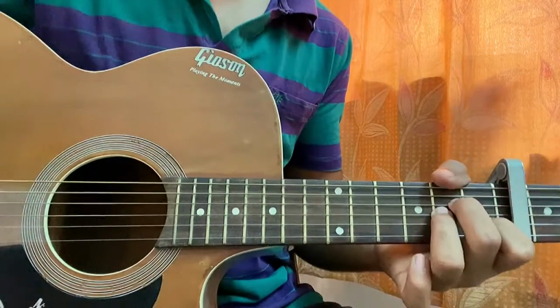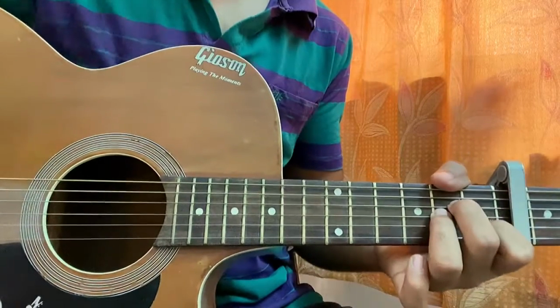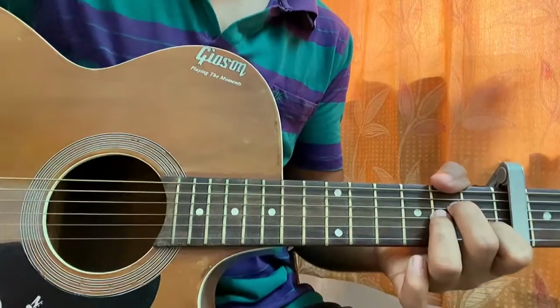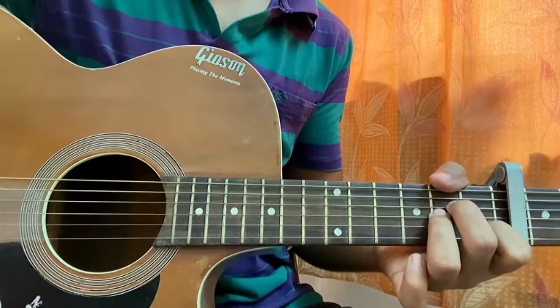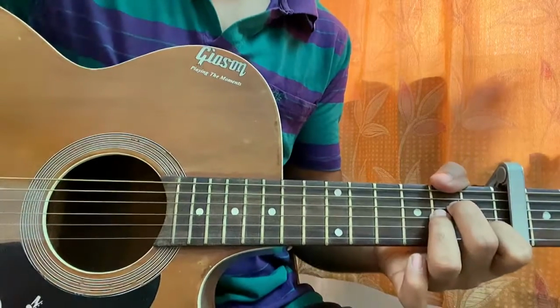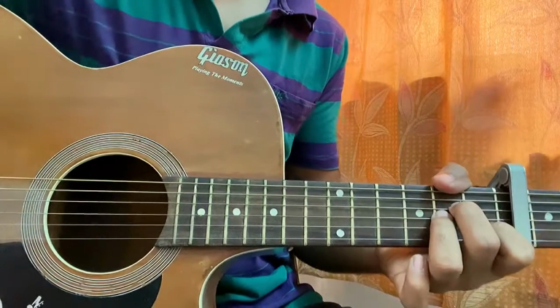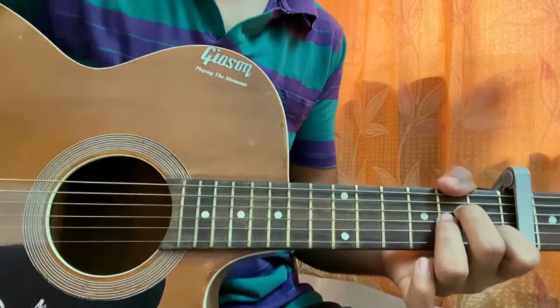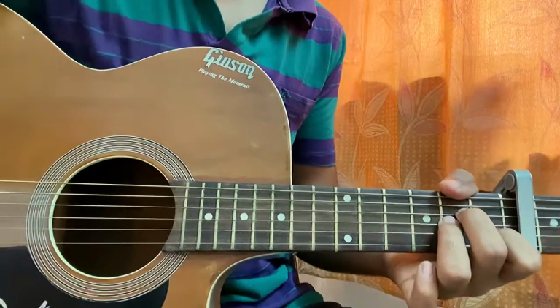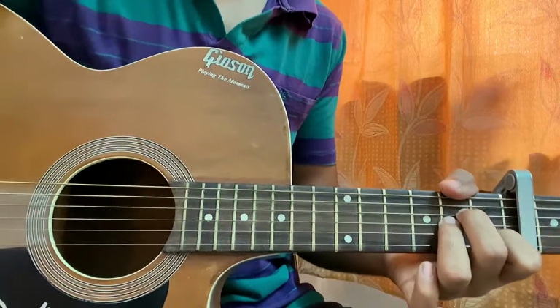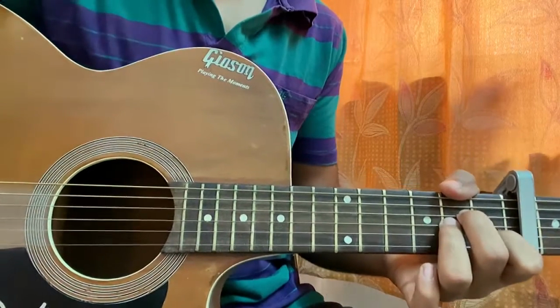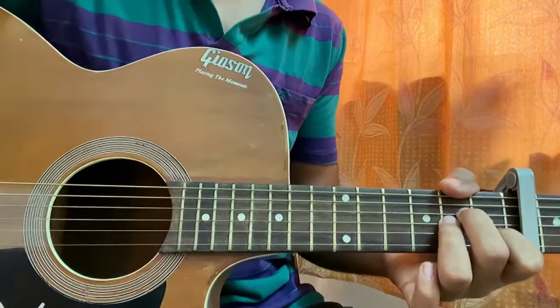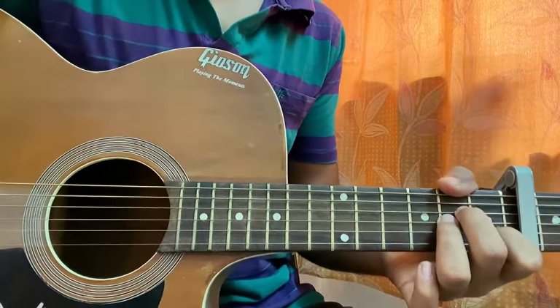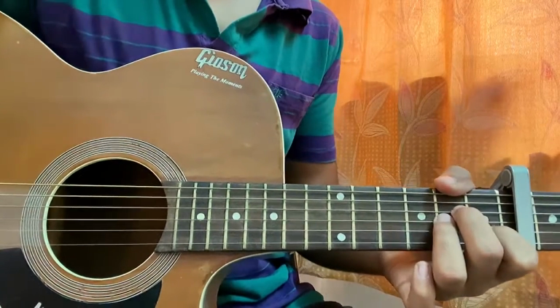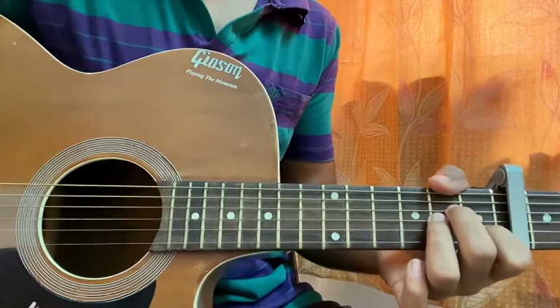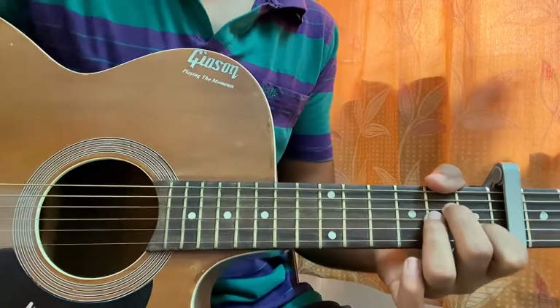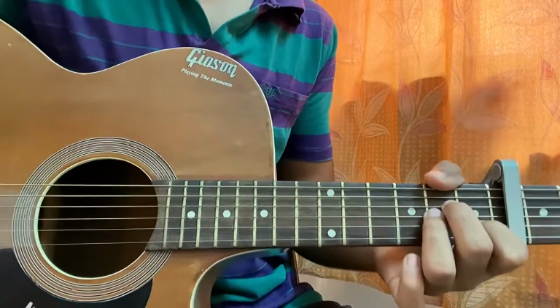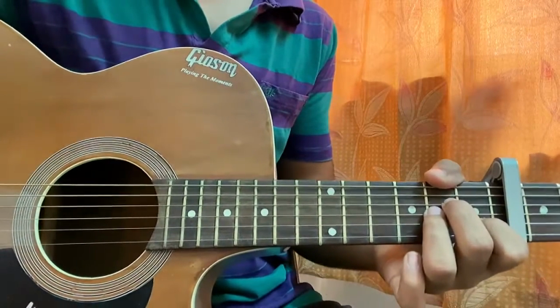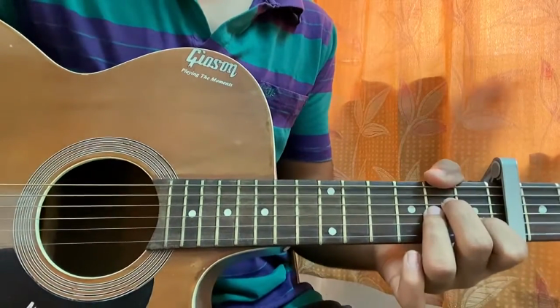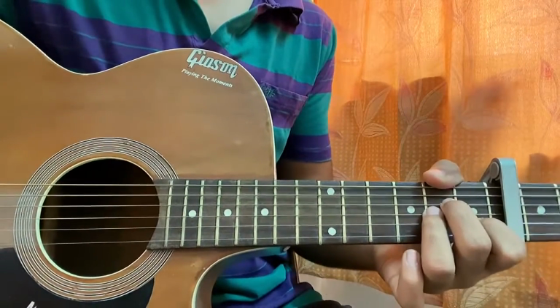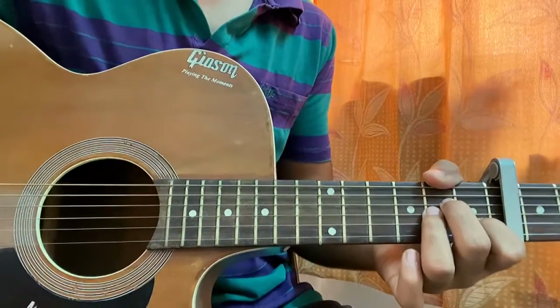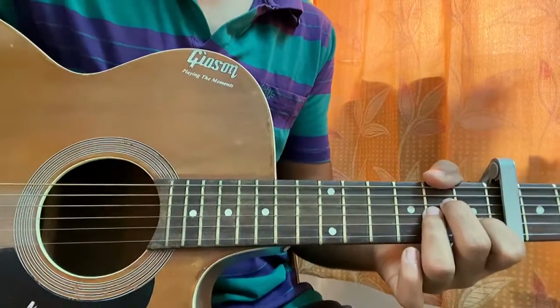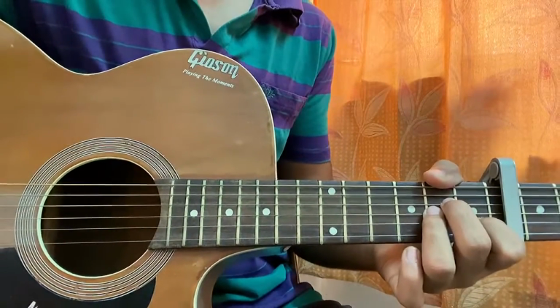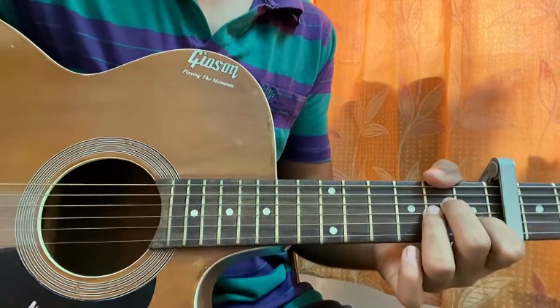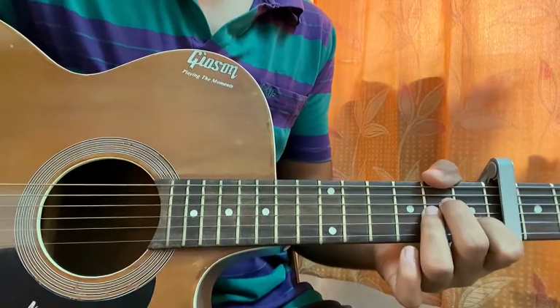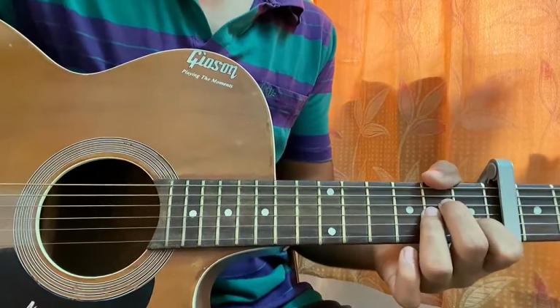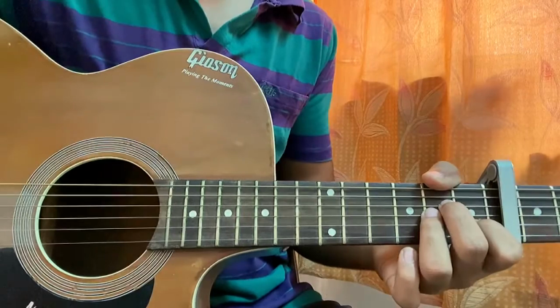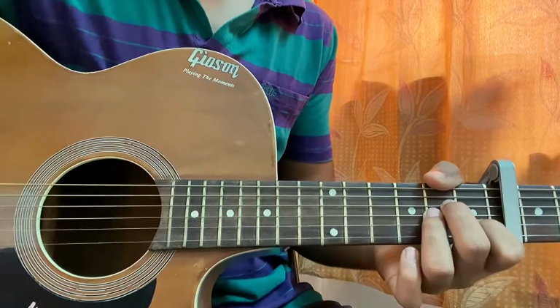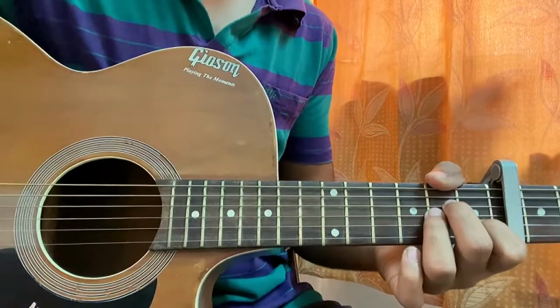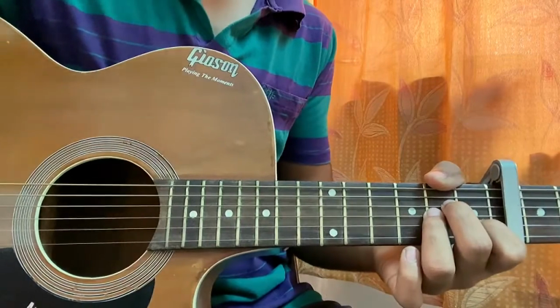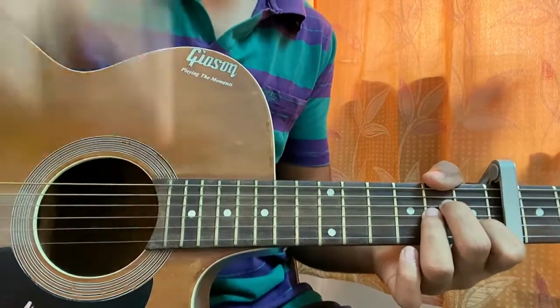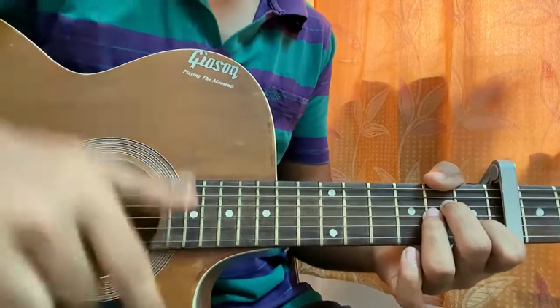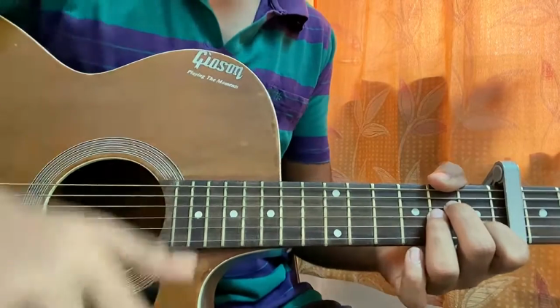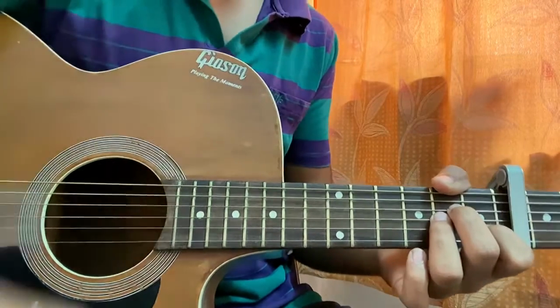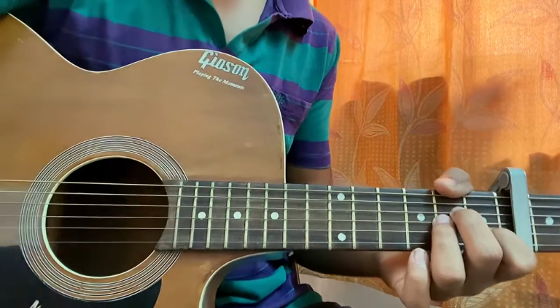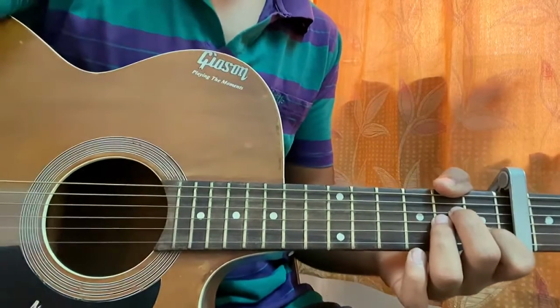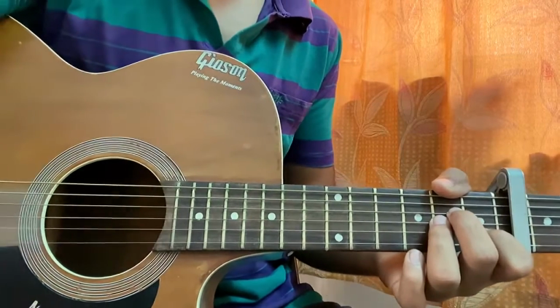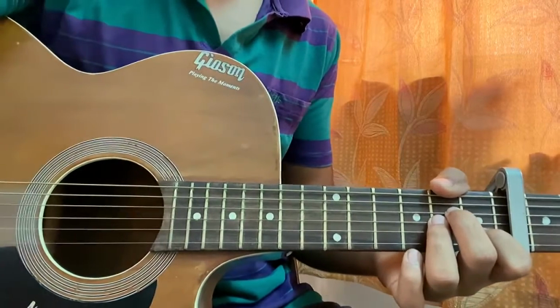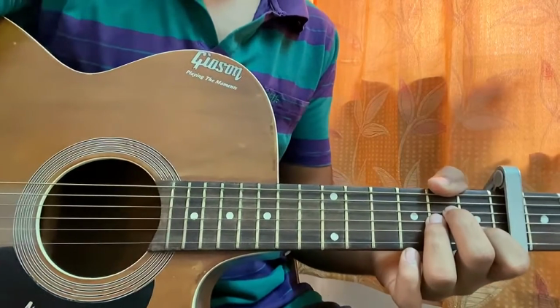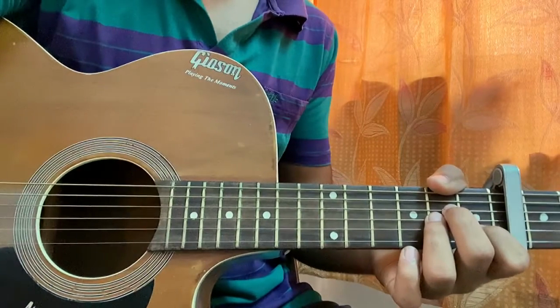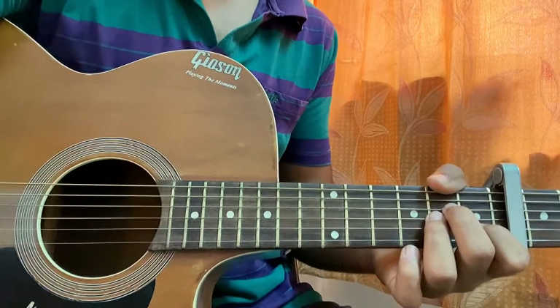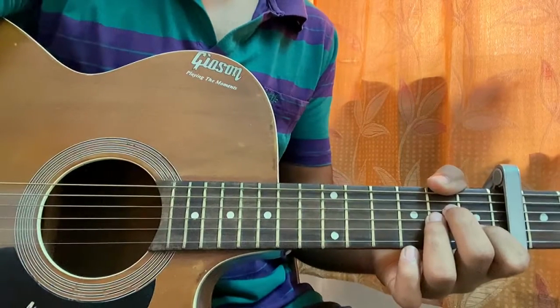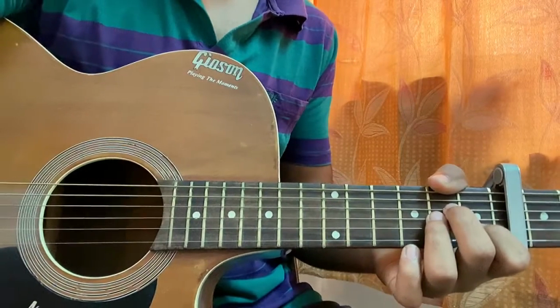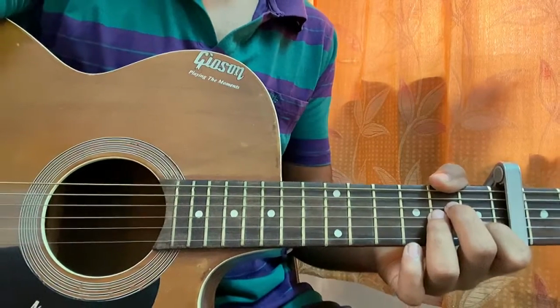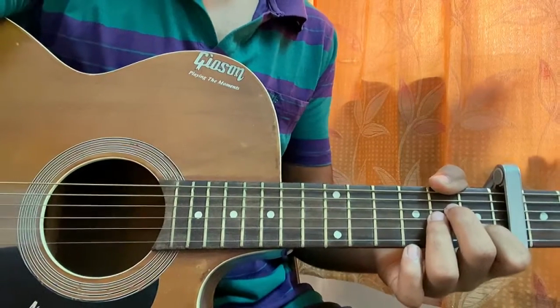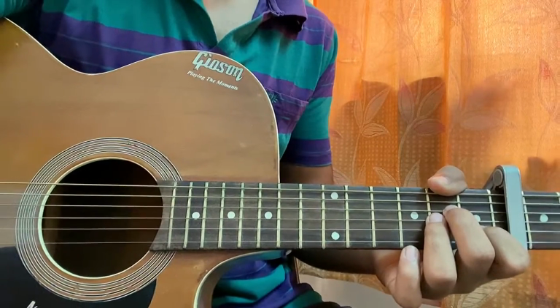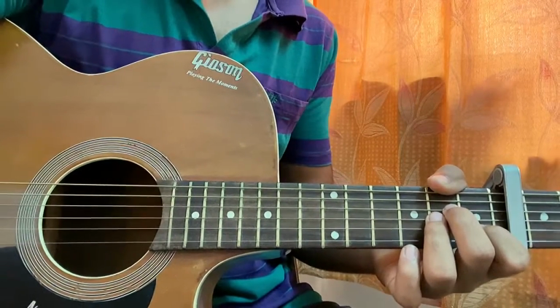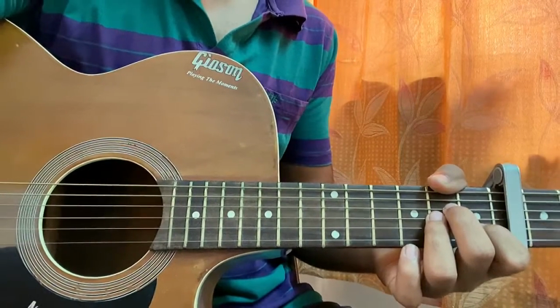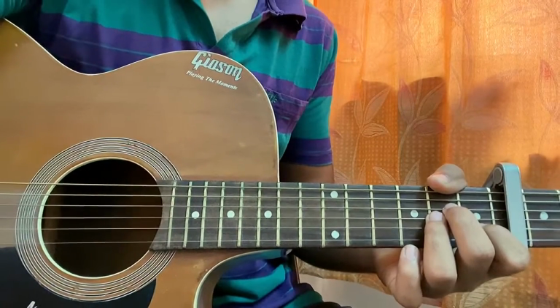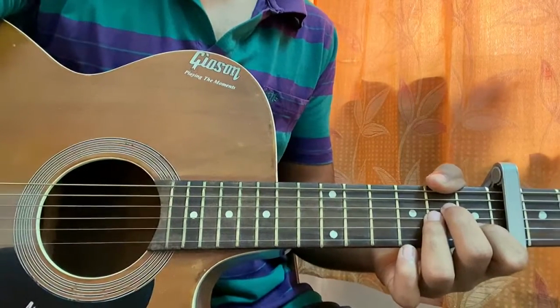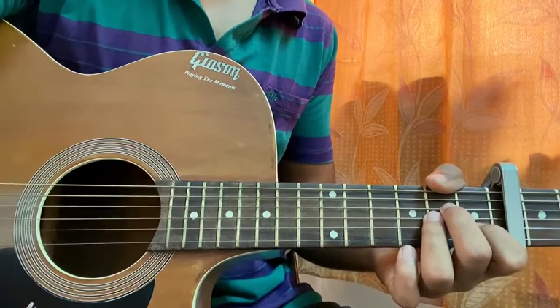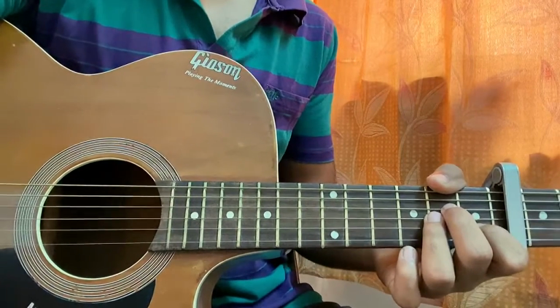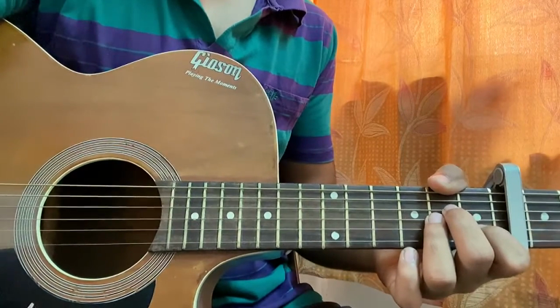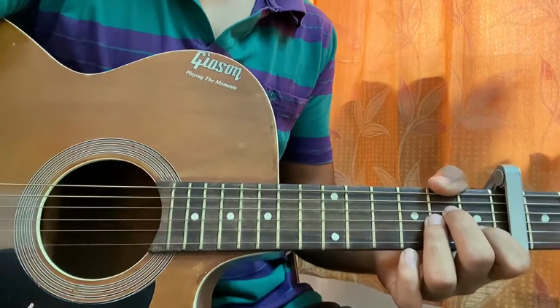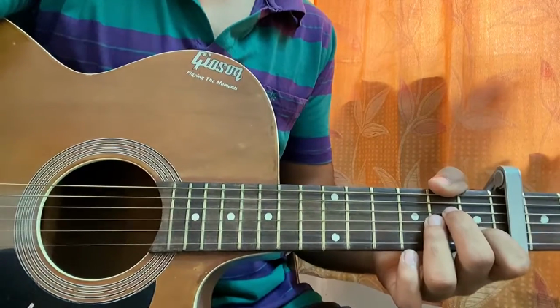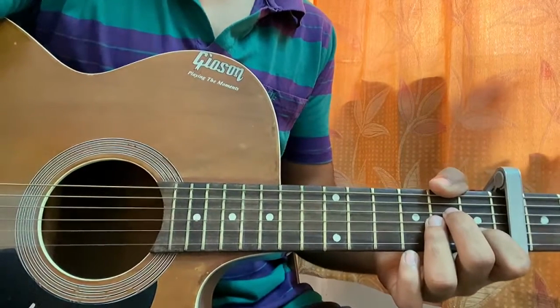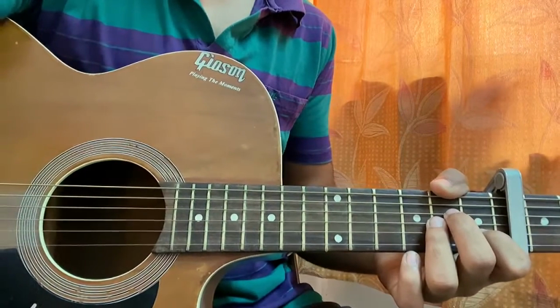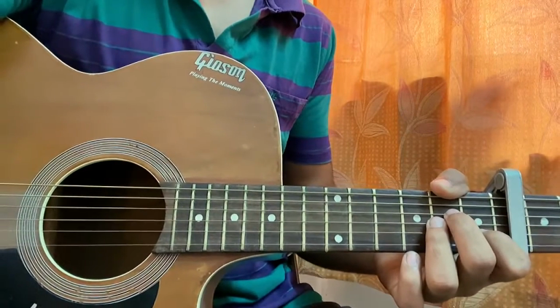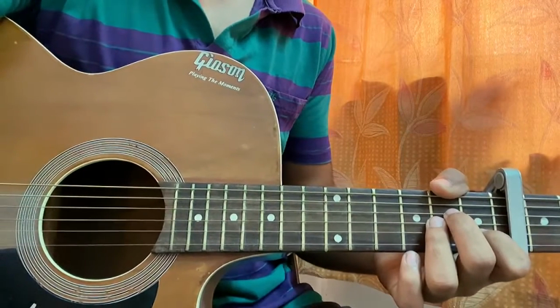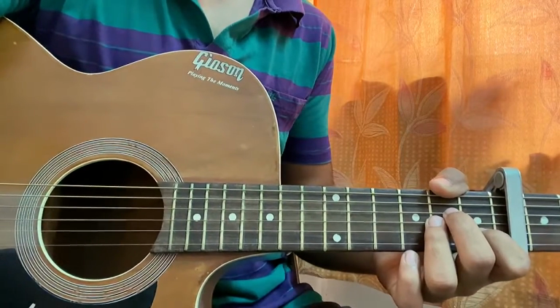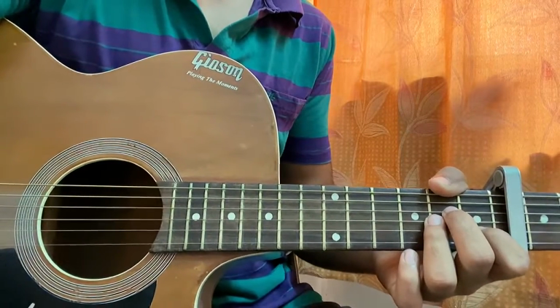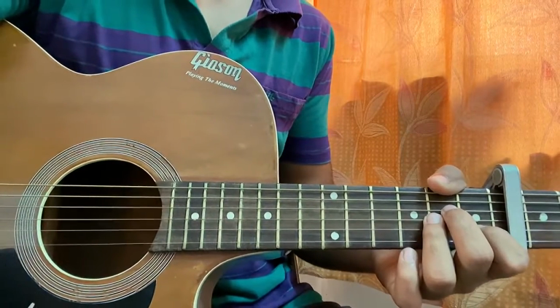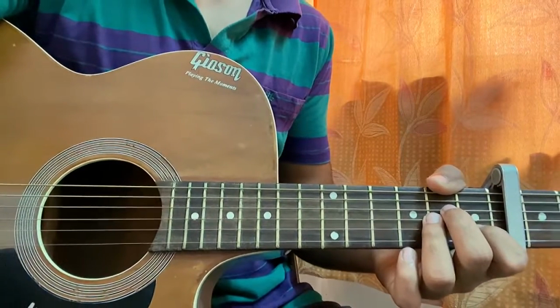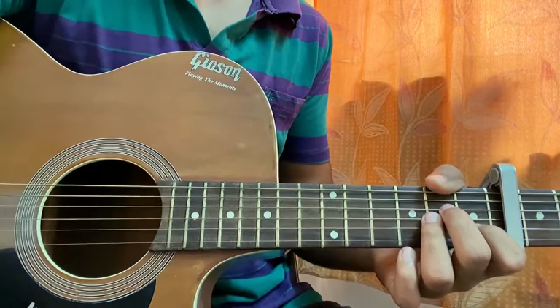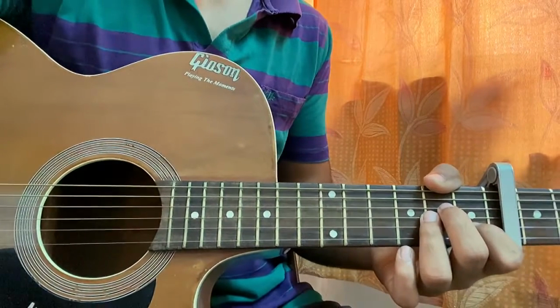Guys, that's the whole song. I hope this video helped you out. Make sure to drop a comment down below with what other song you want to learn by Taylor Swift. That's it, bye!